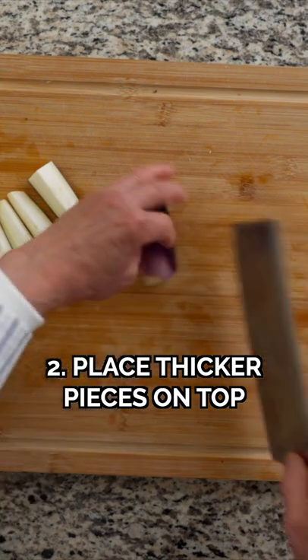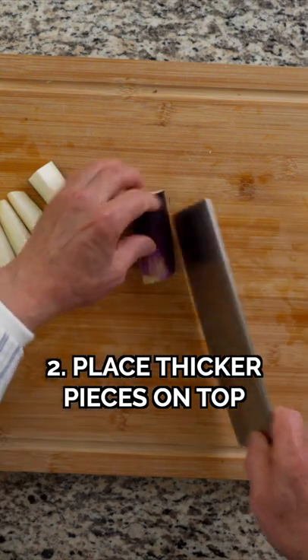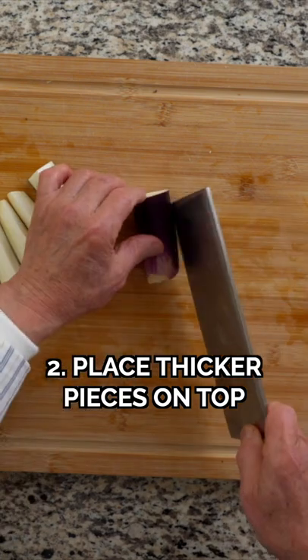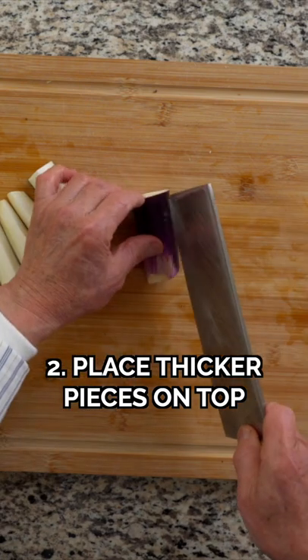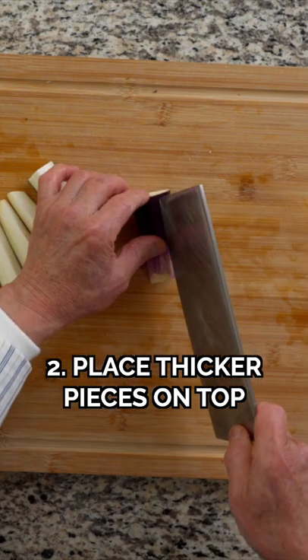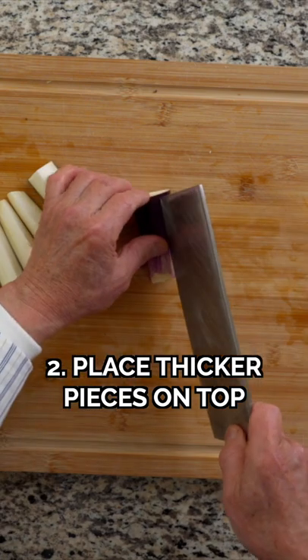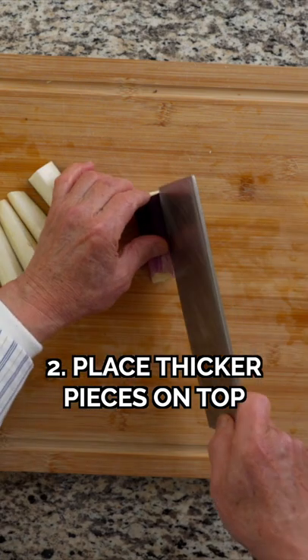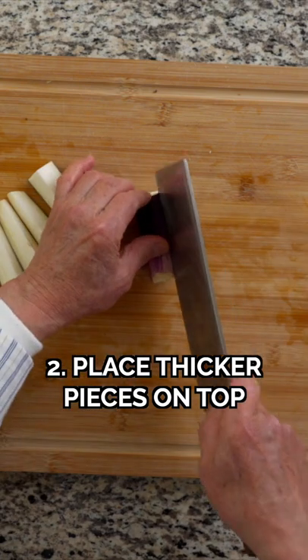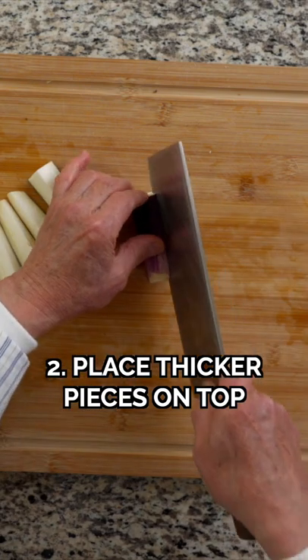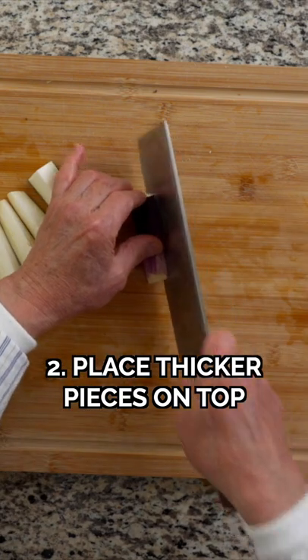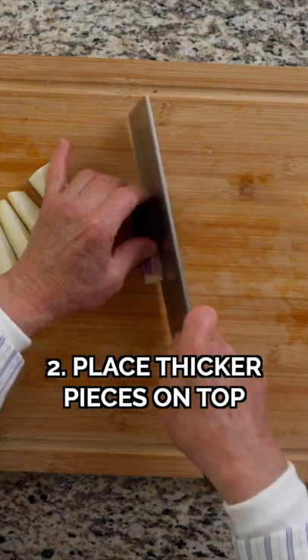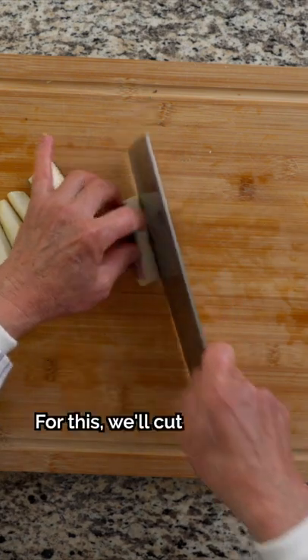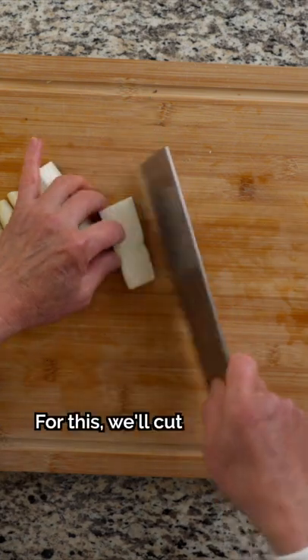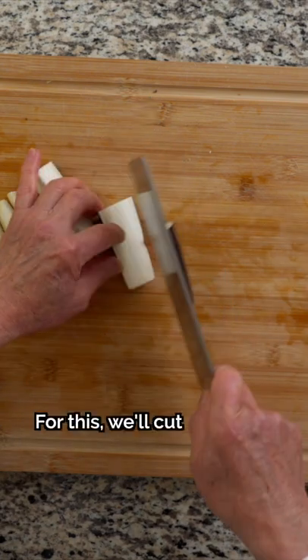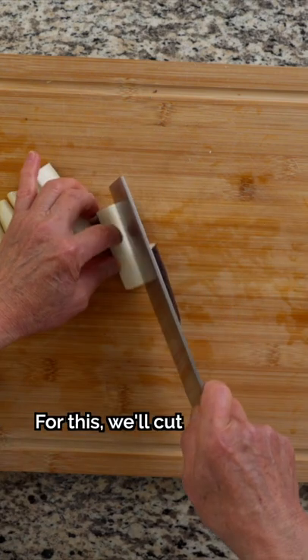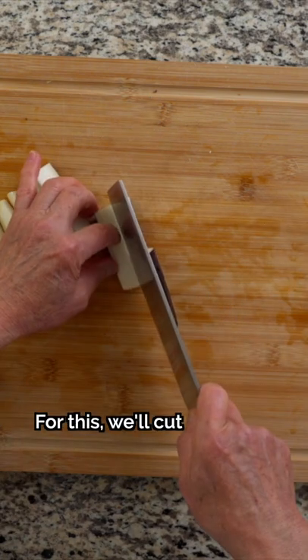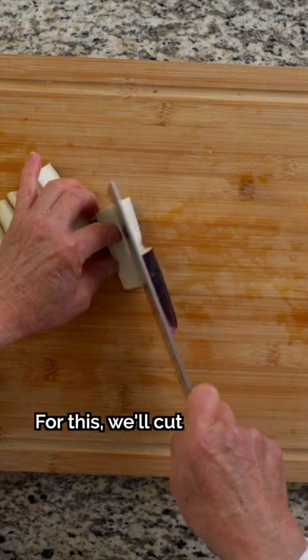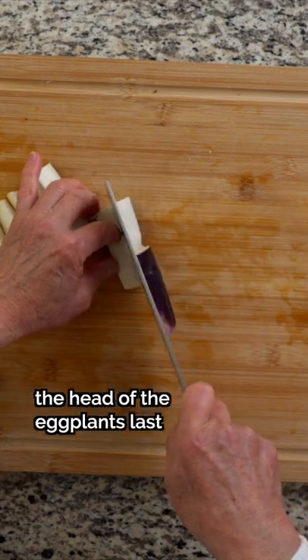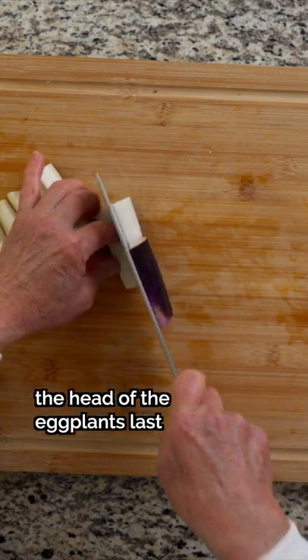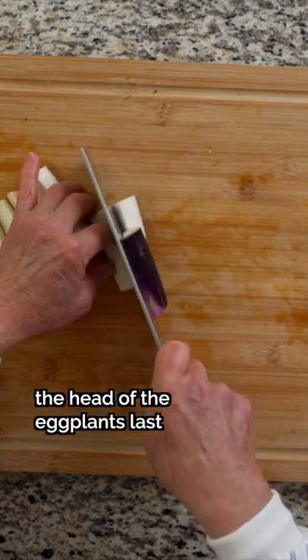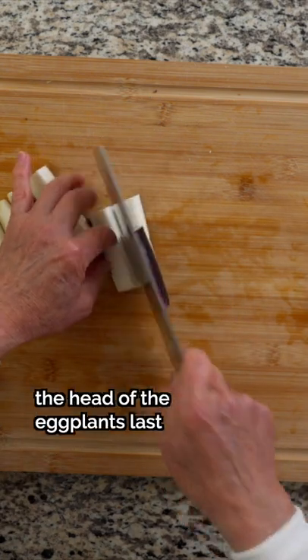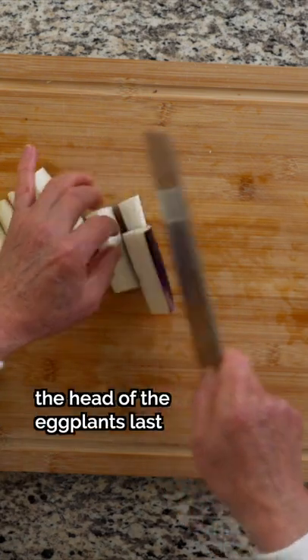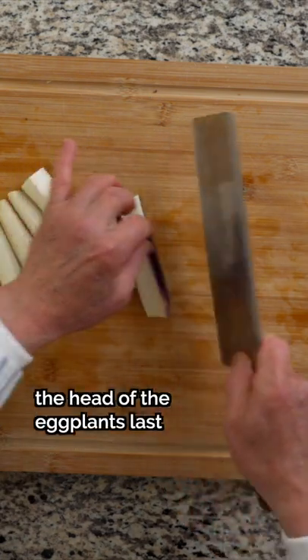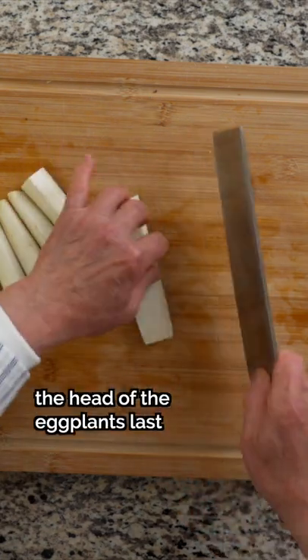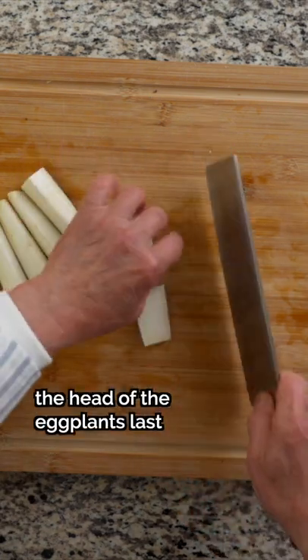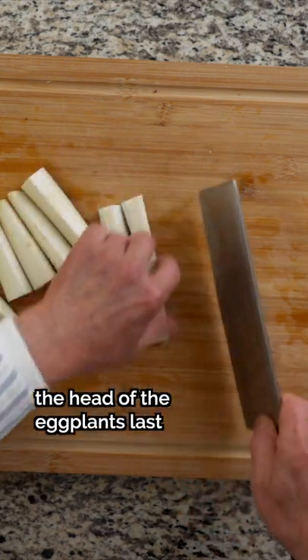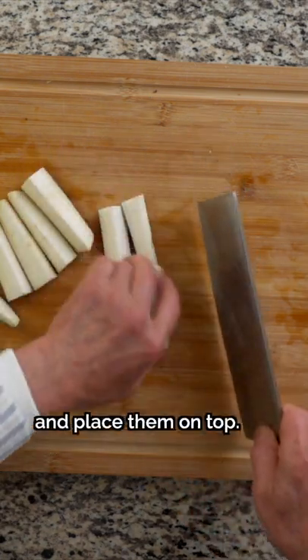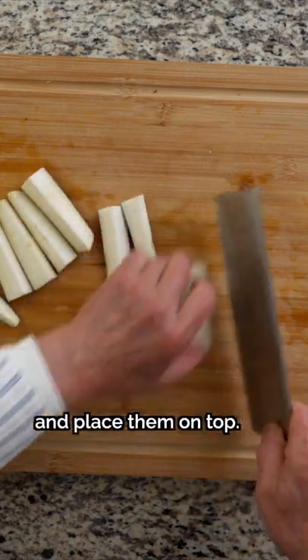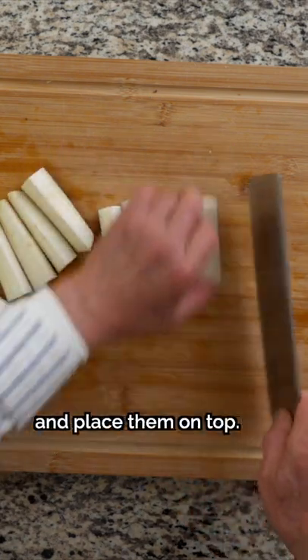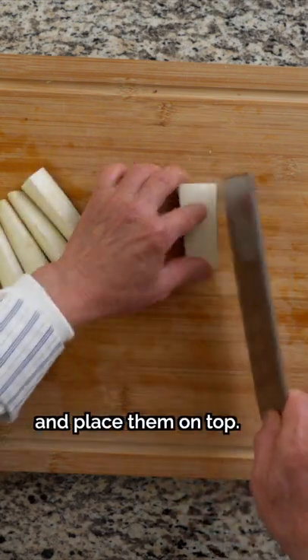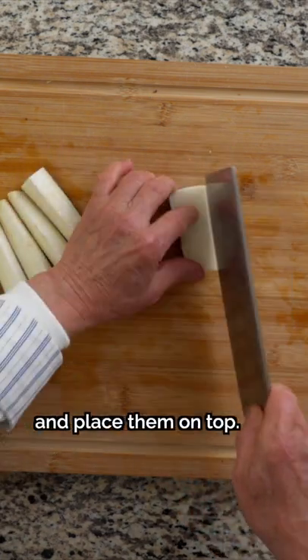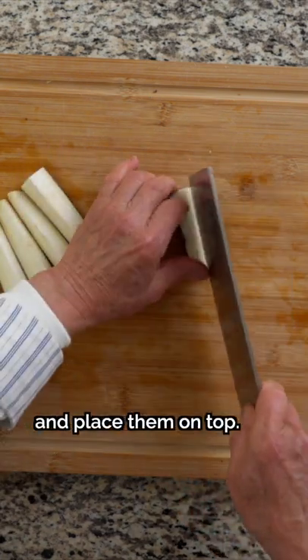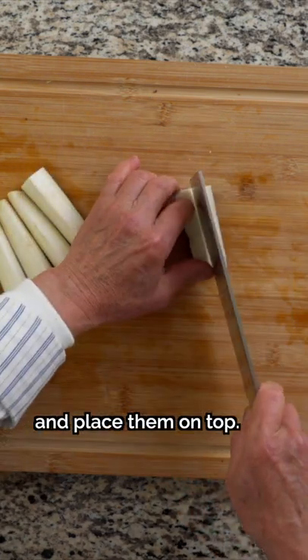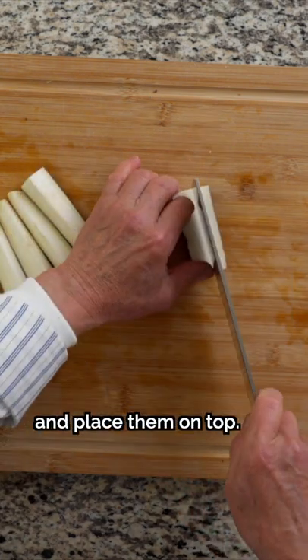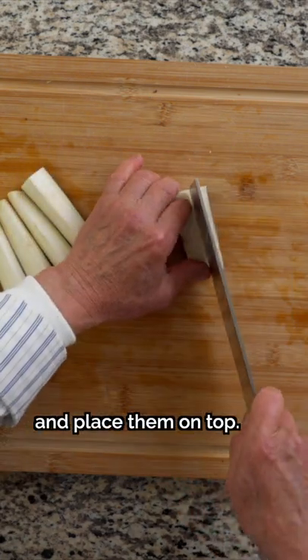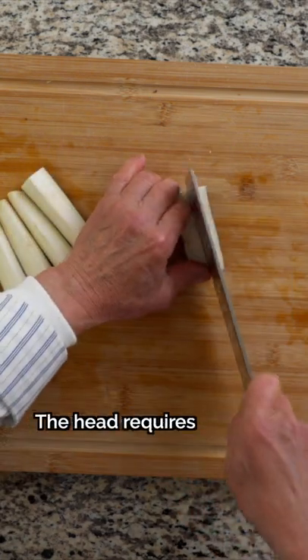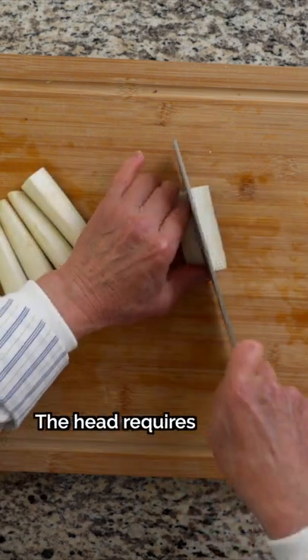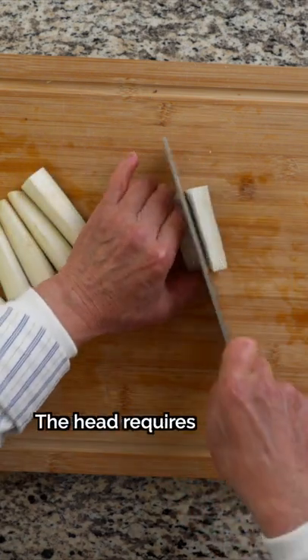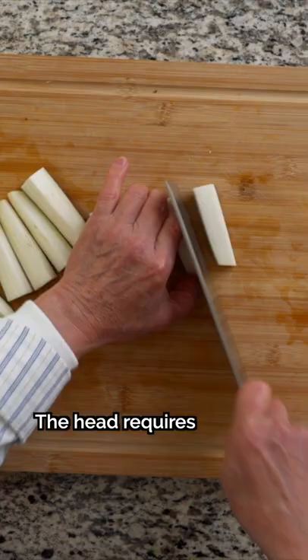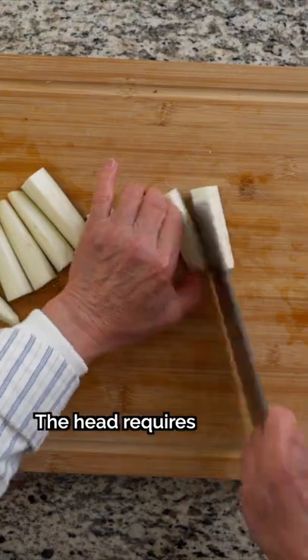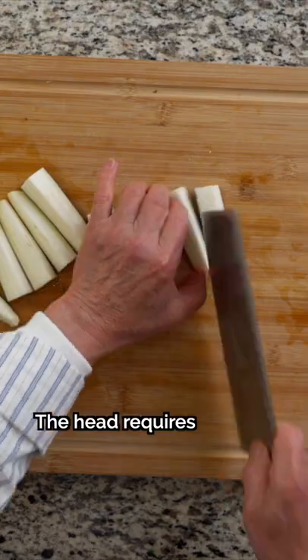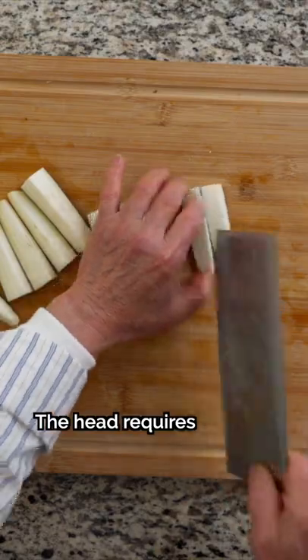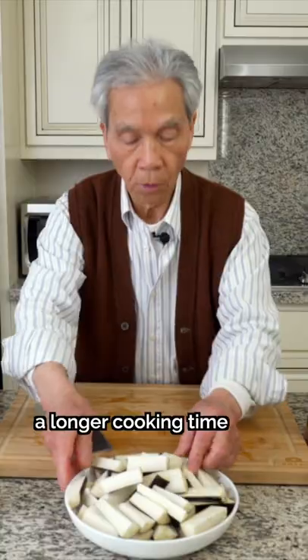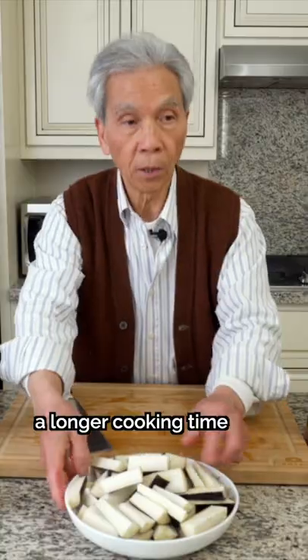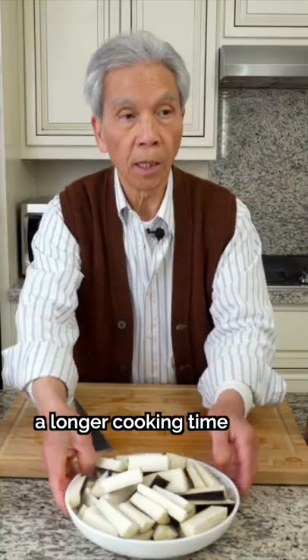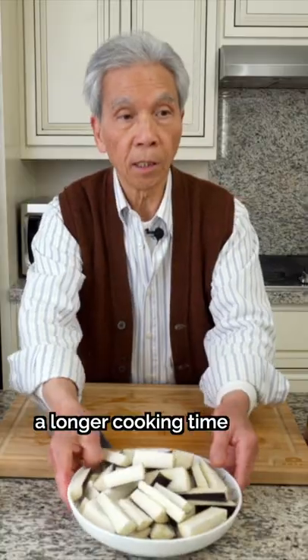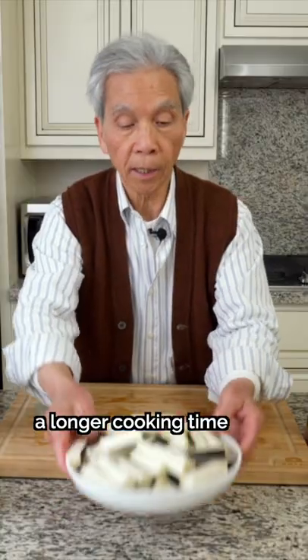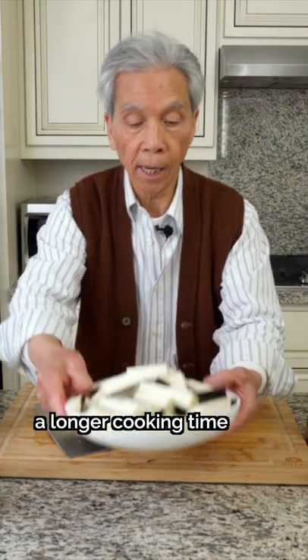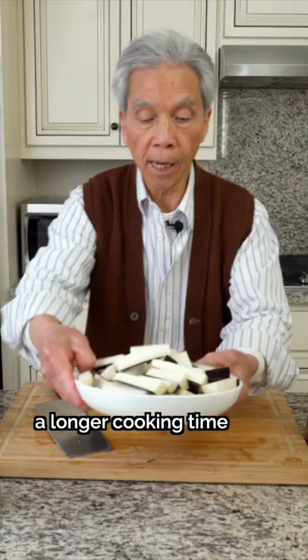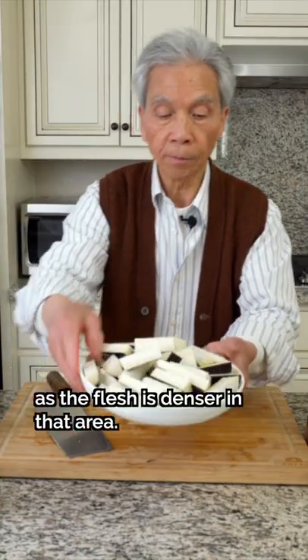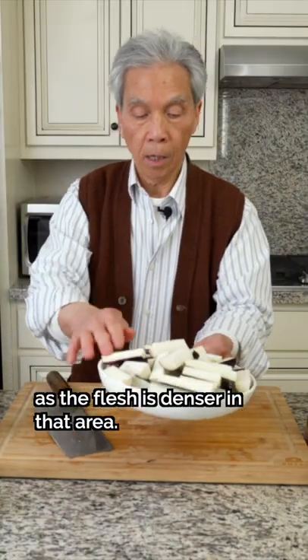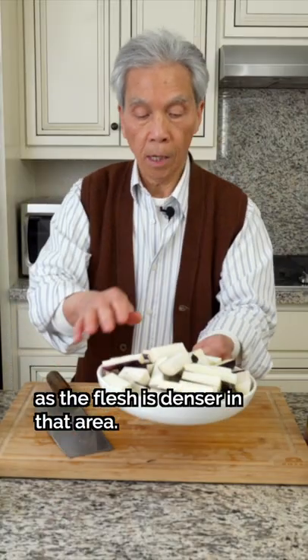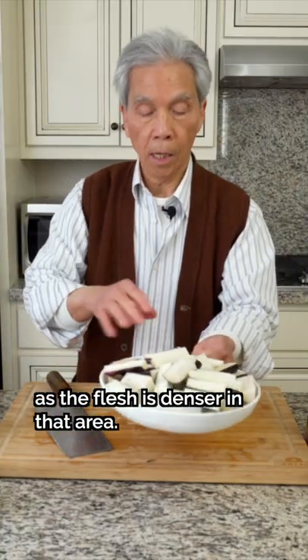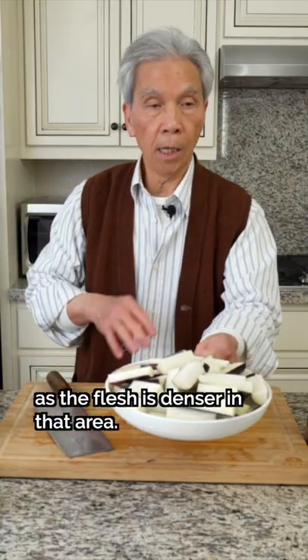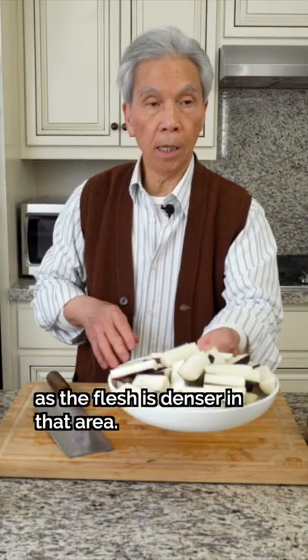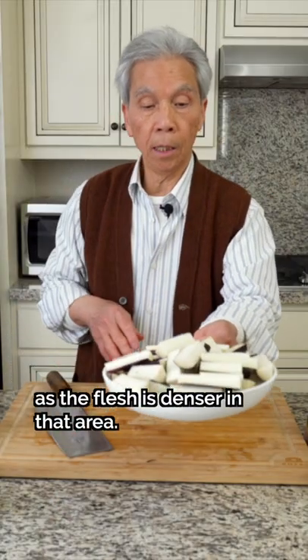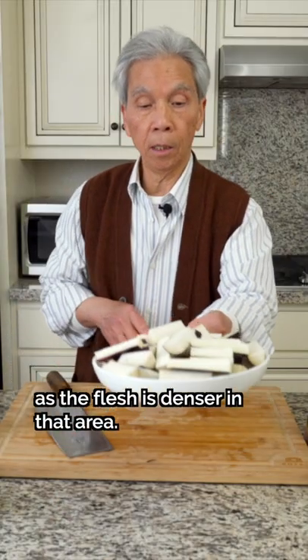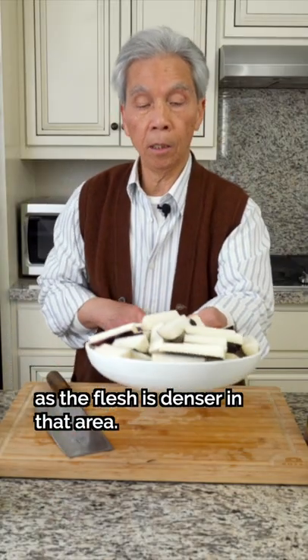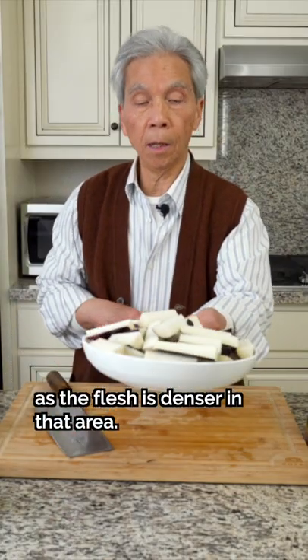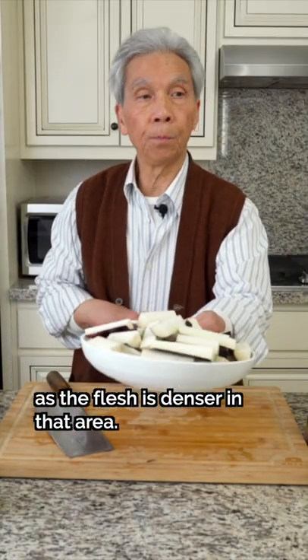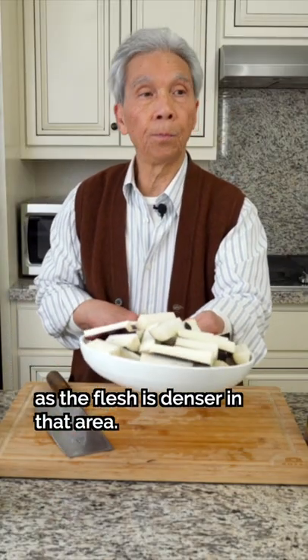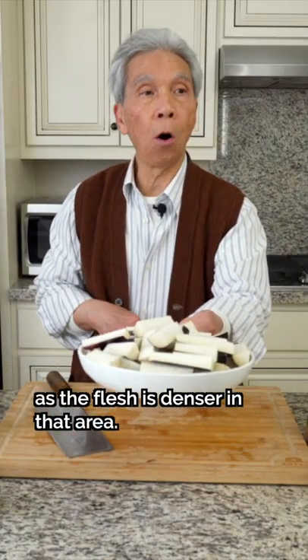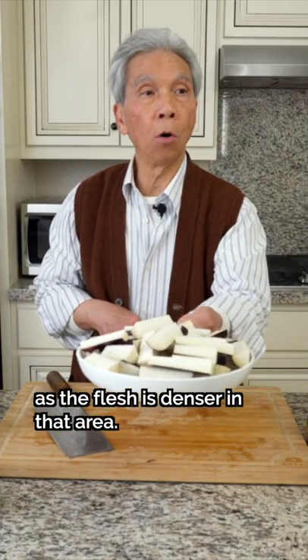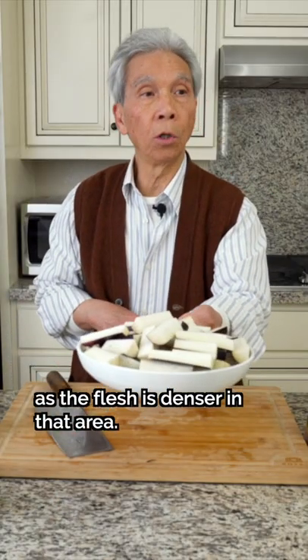Tip 2: Place thicker pieces on top. We'll cut the head of the eggplants last and place them on top, as the head requires a longer cooking time since the flesh is denser in that area.